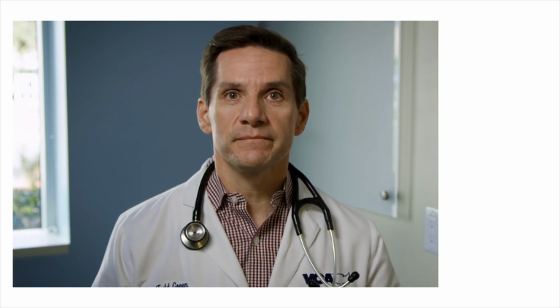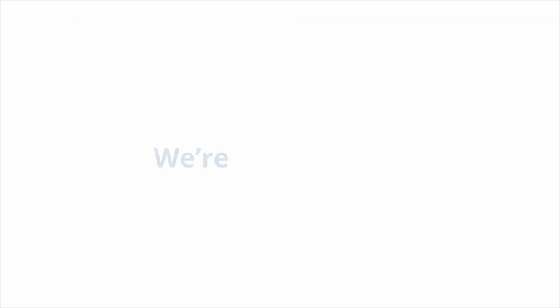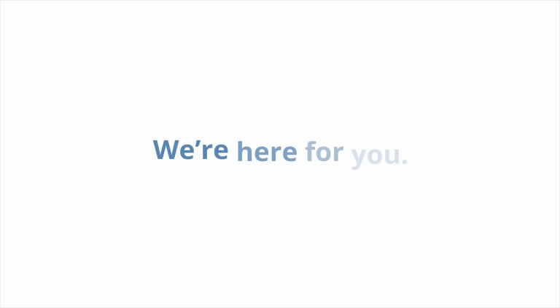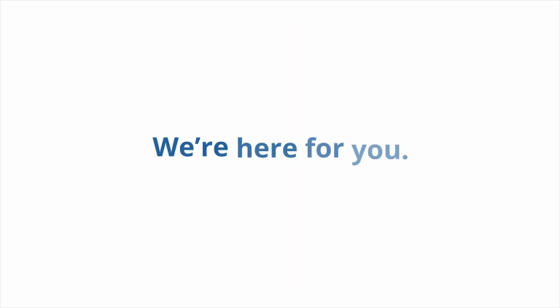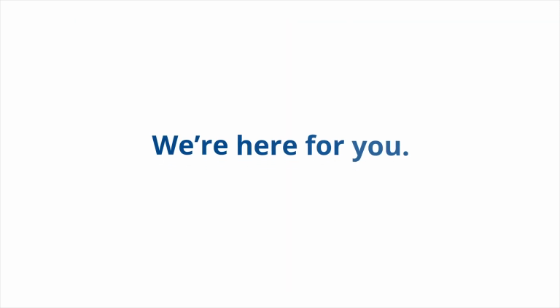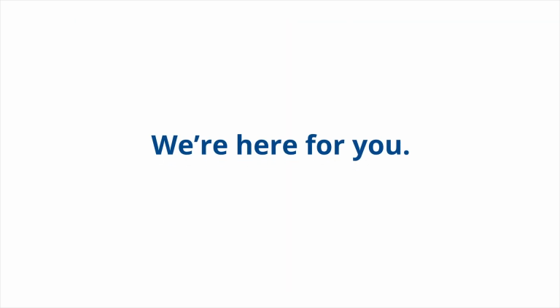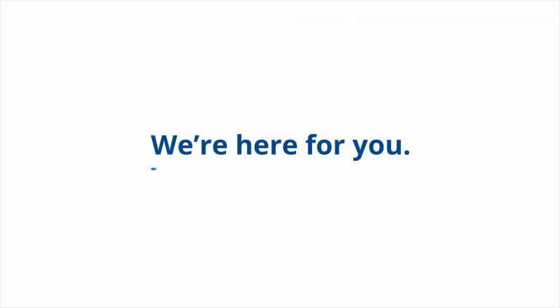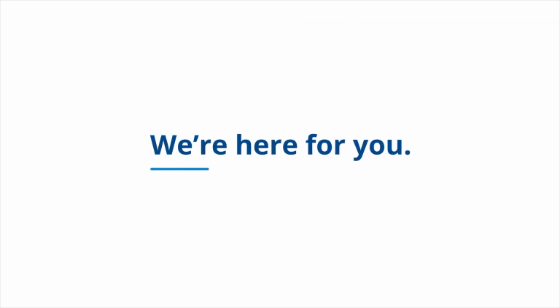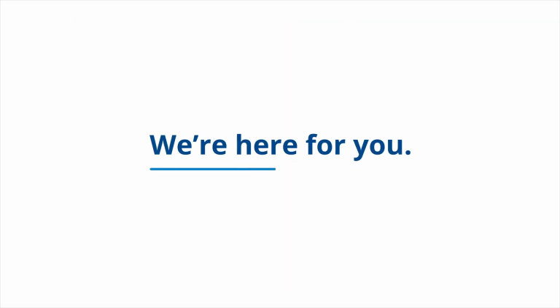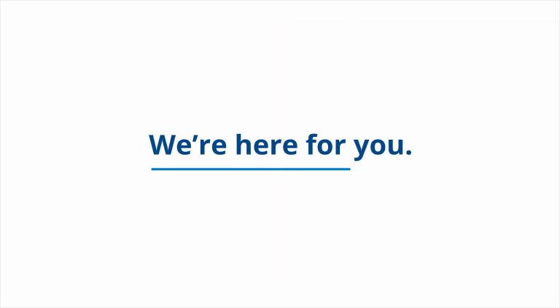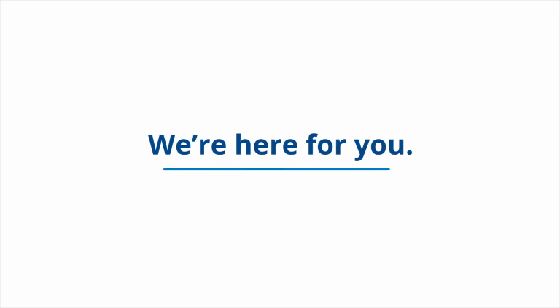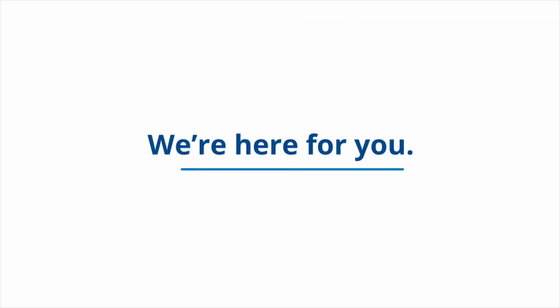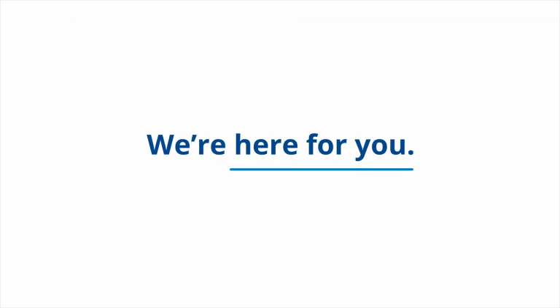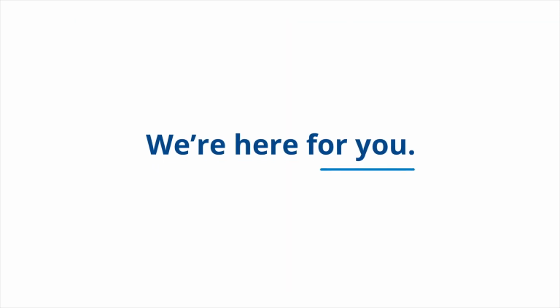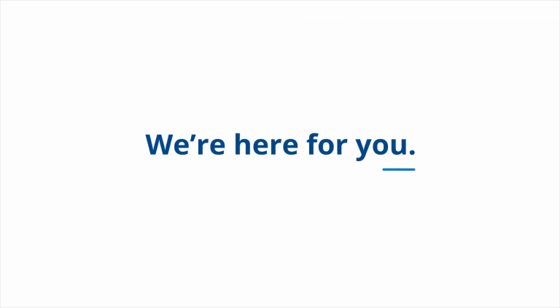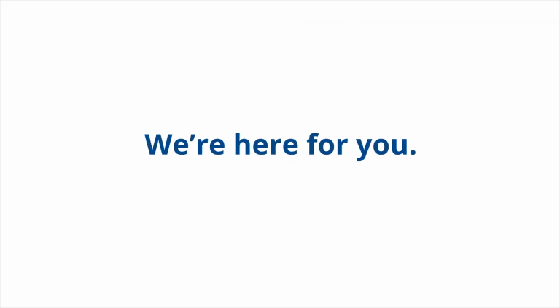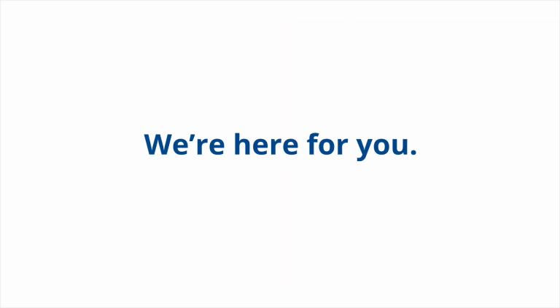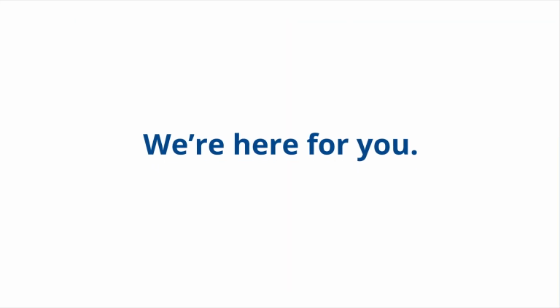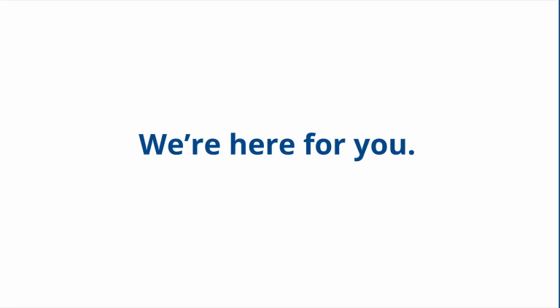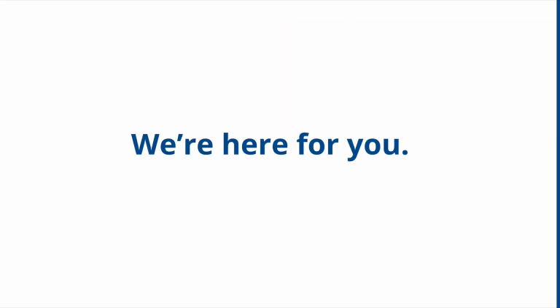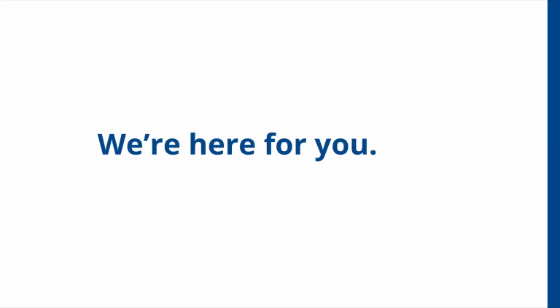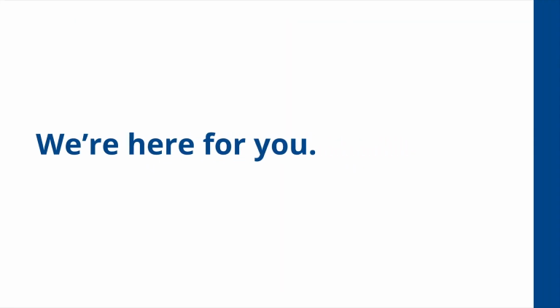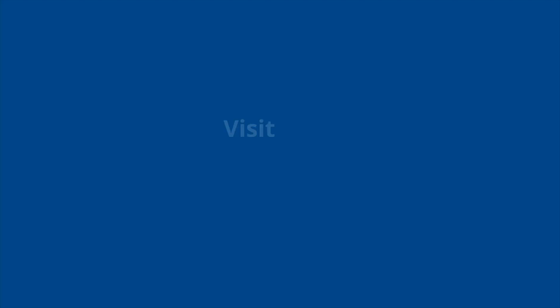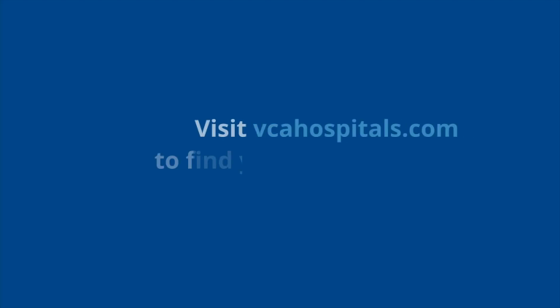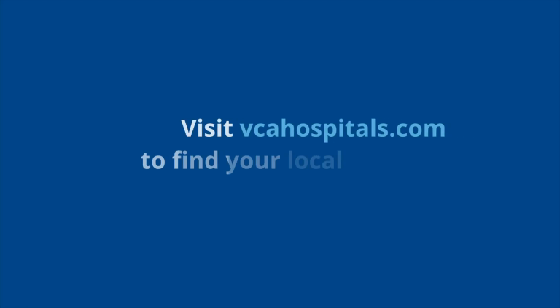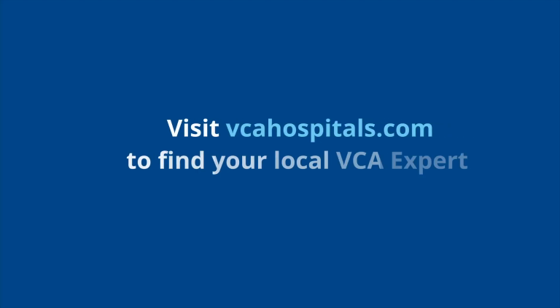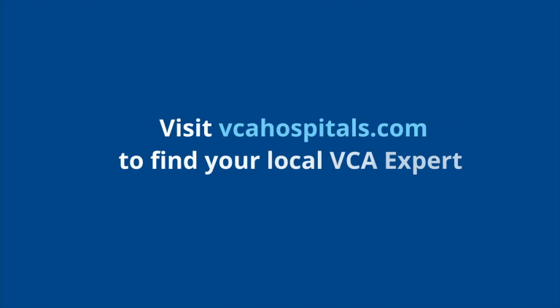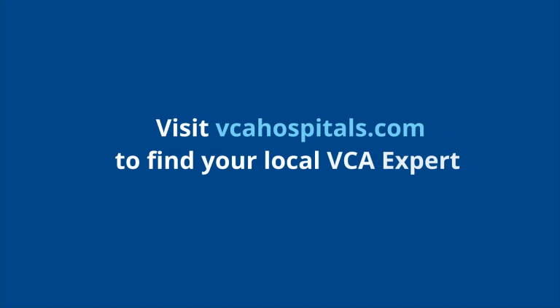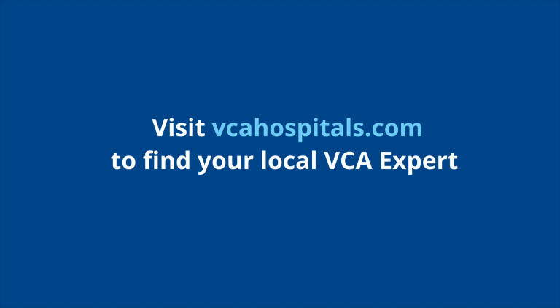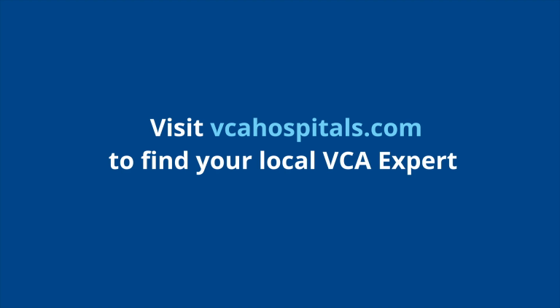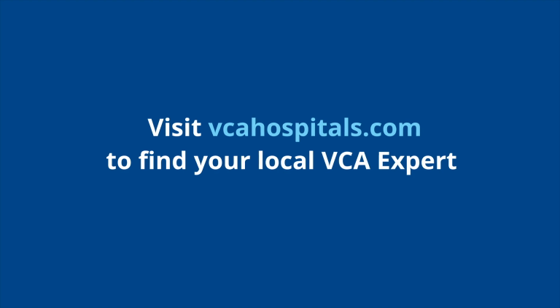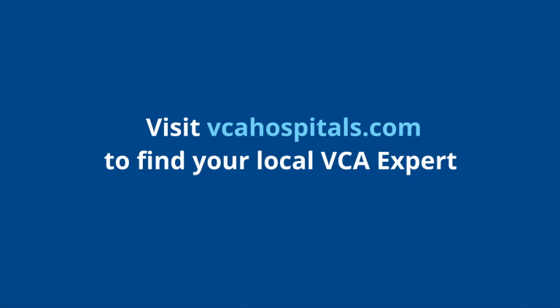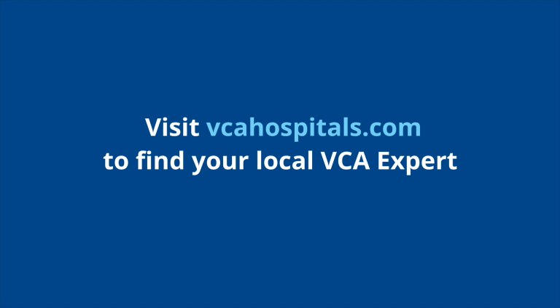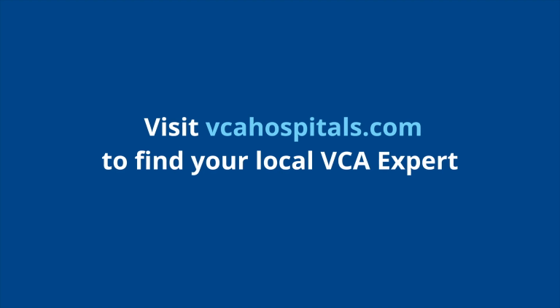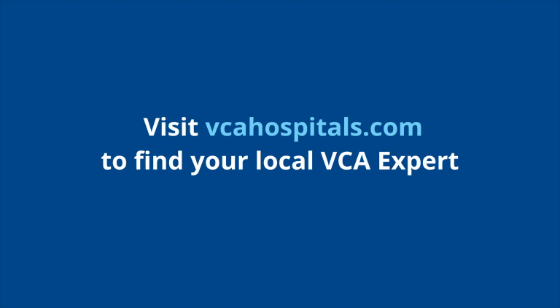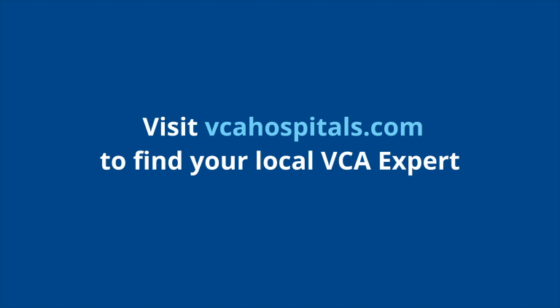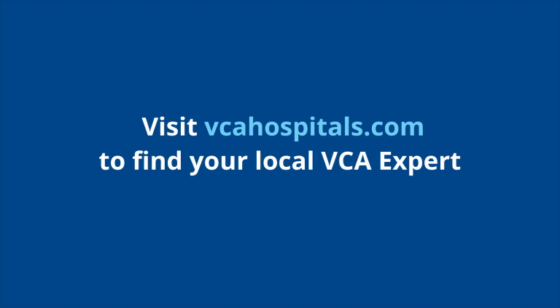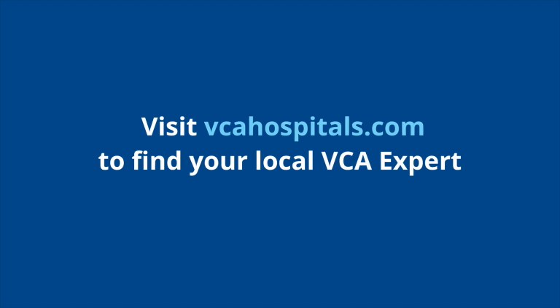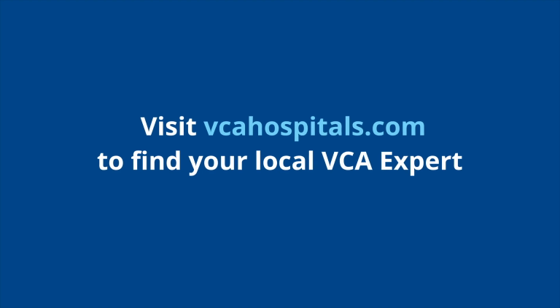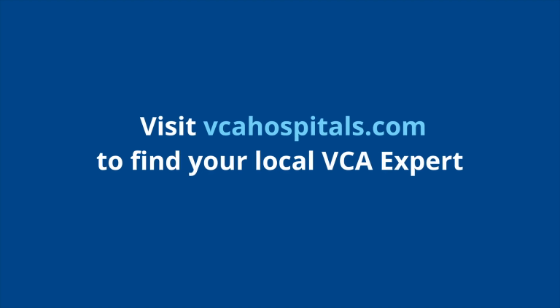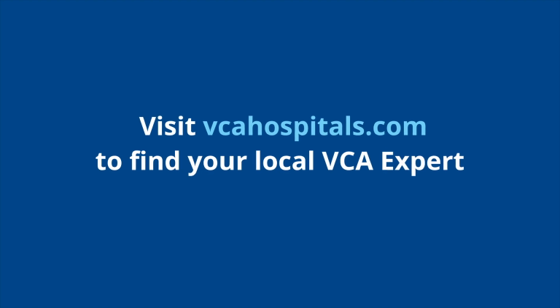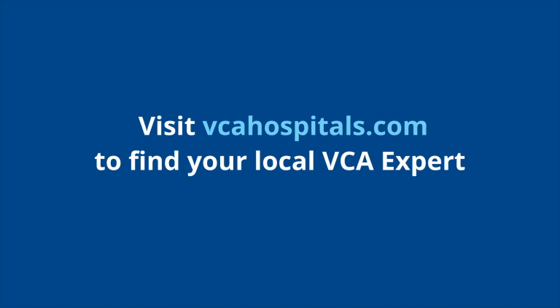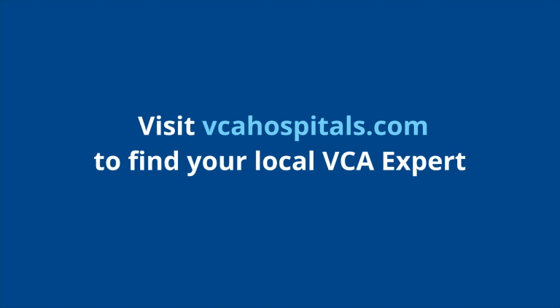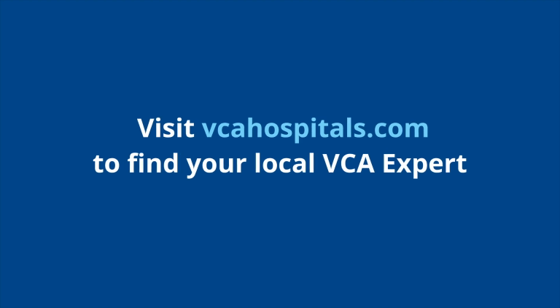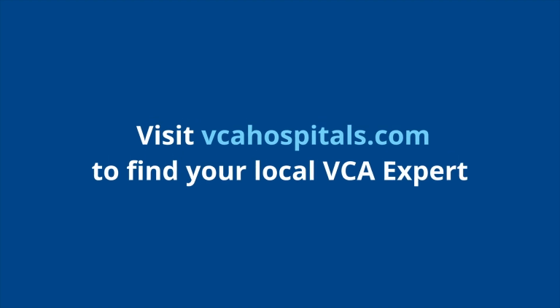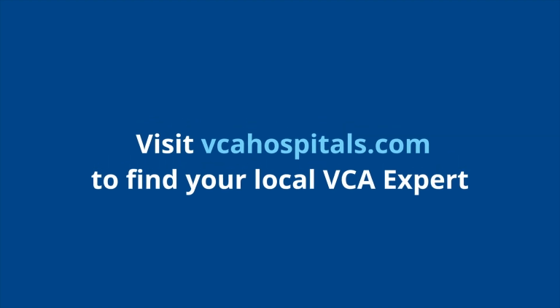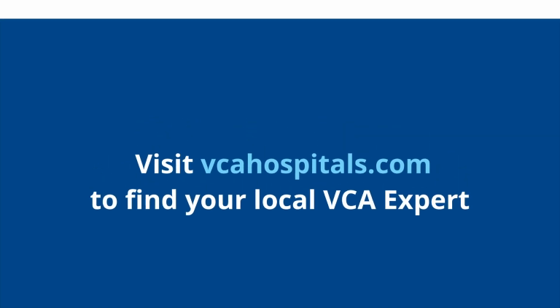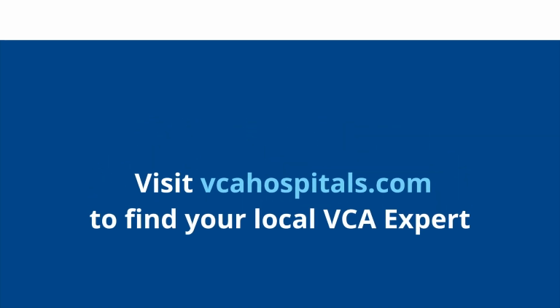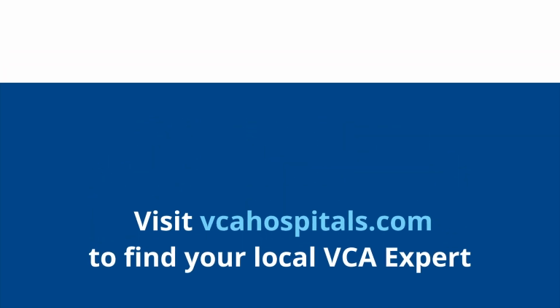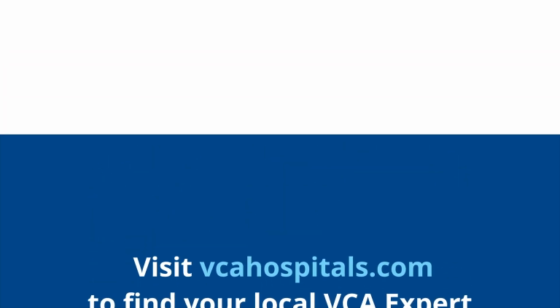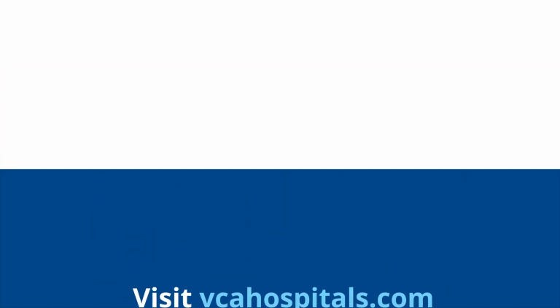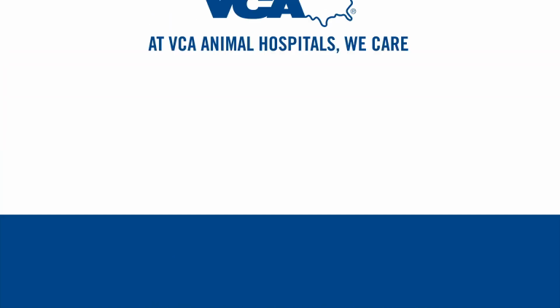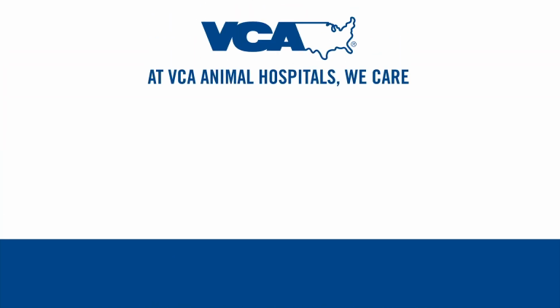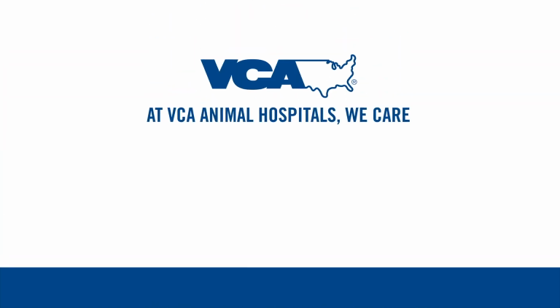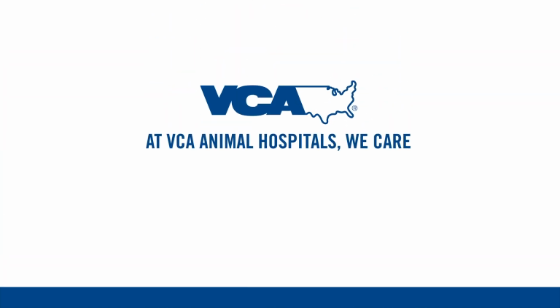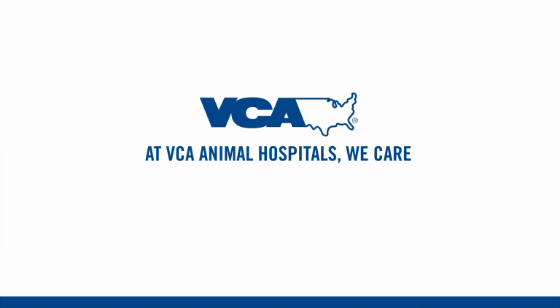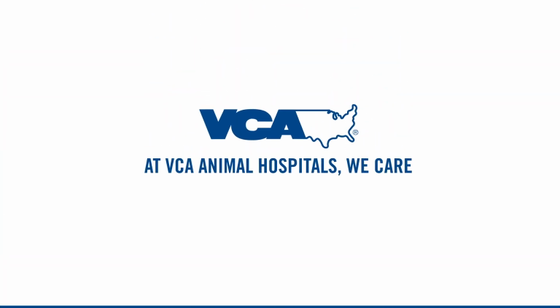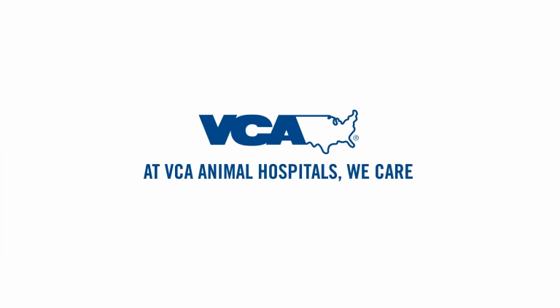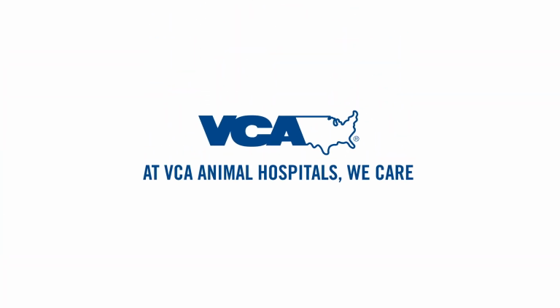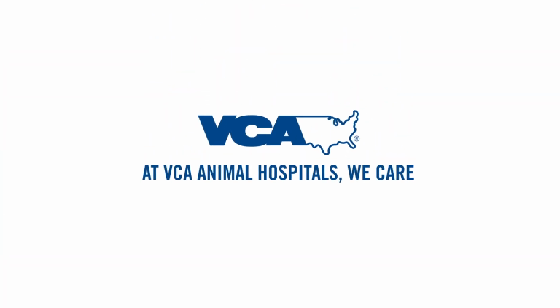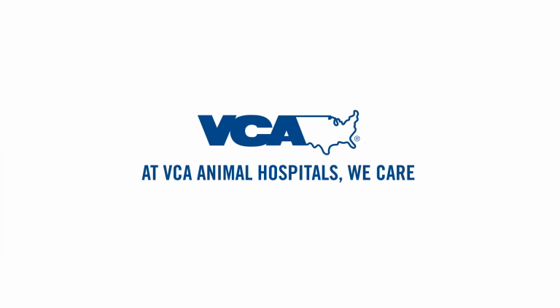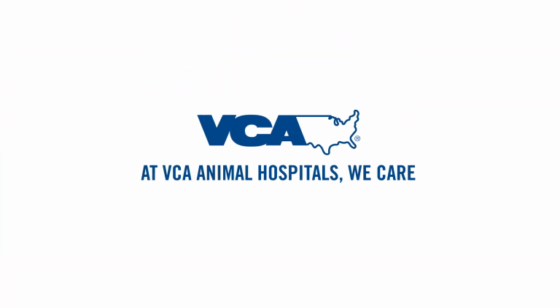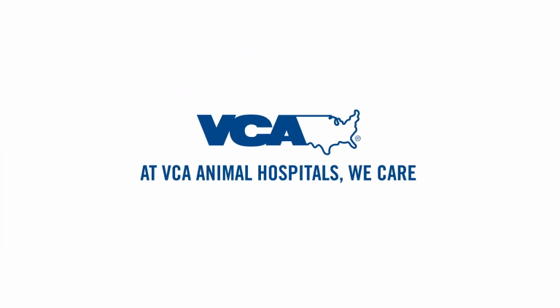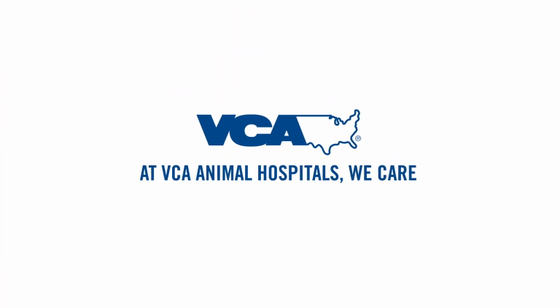If you have any ongoing questions or concerns about how to manage your pet, please feel free to reach out to your VCA veterinarian.